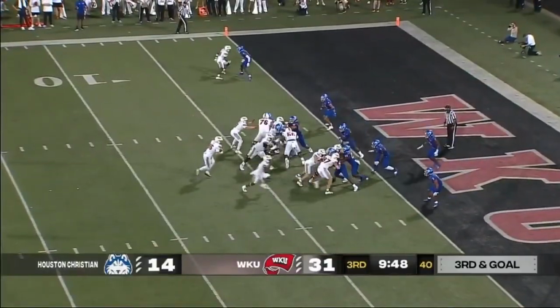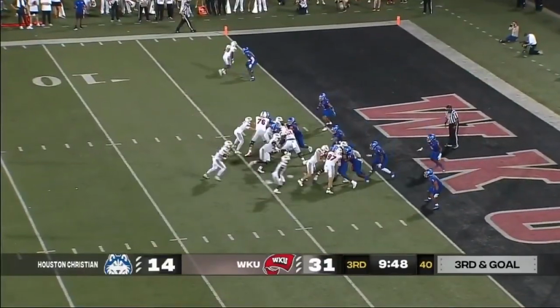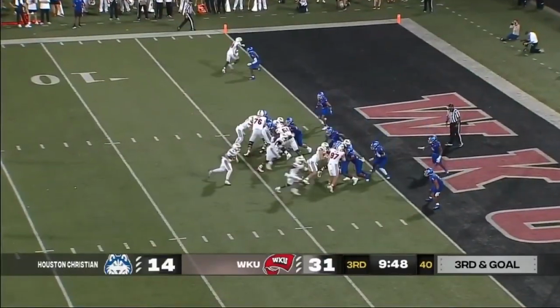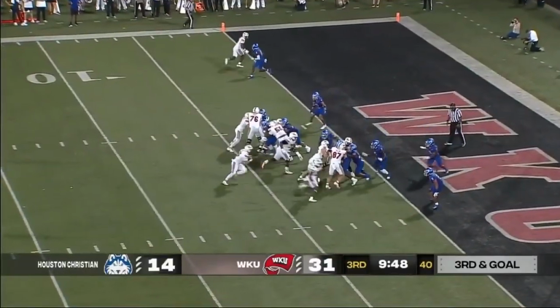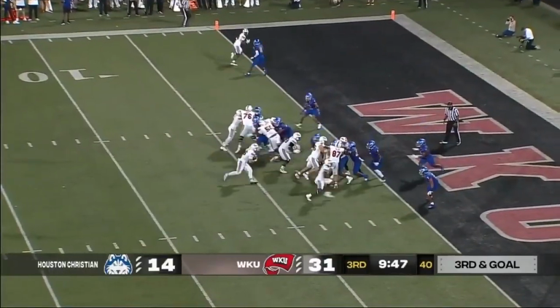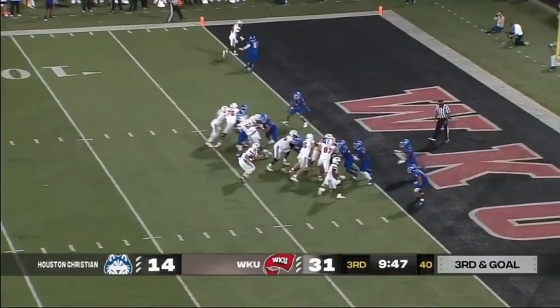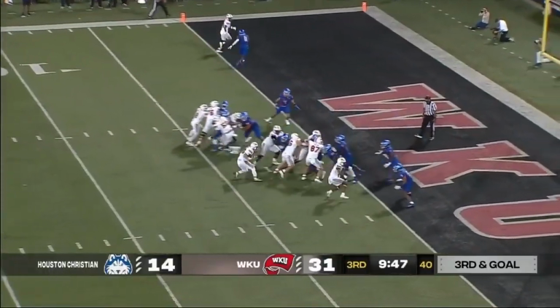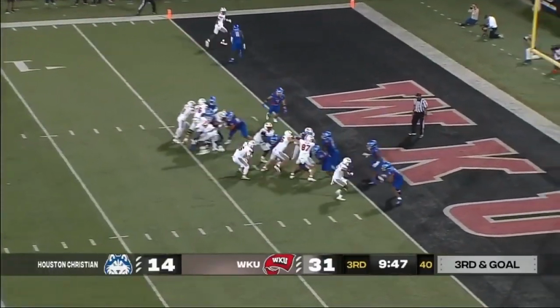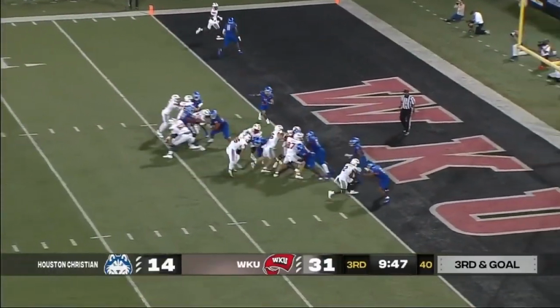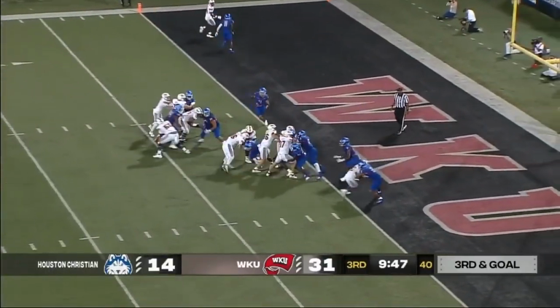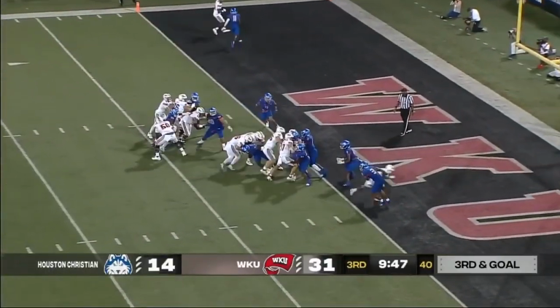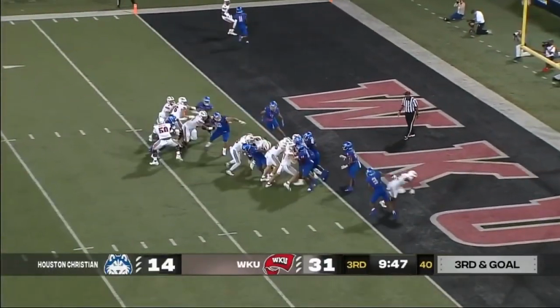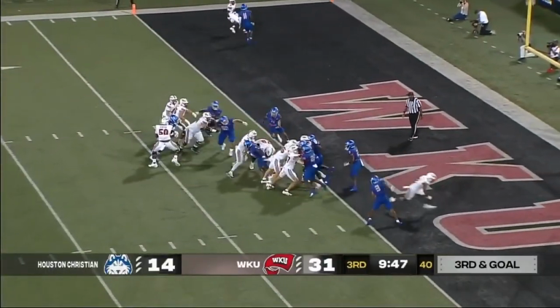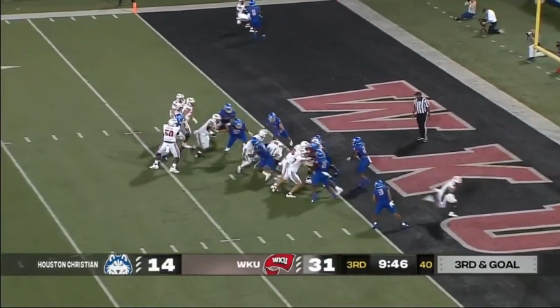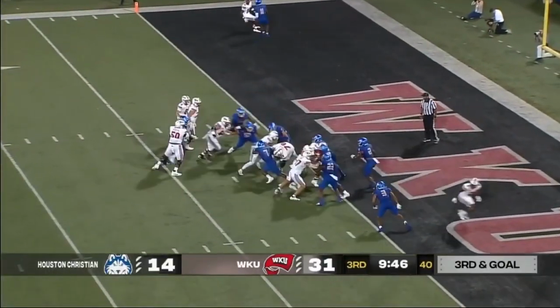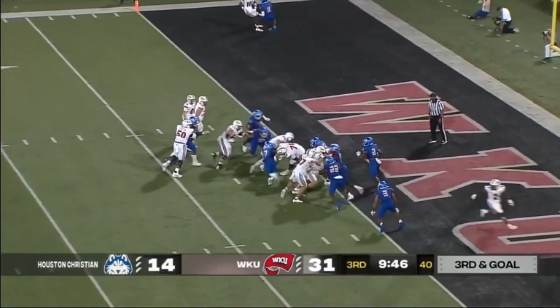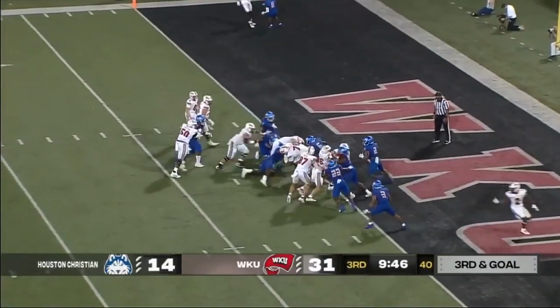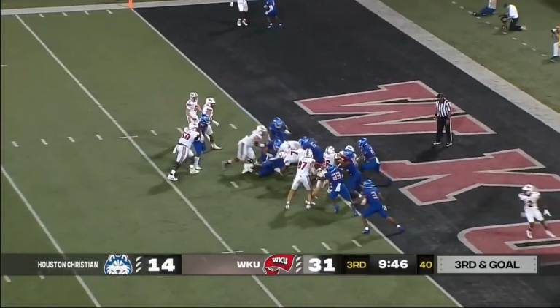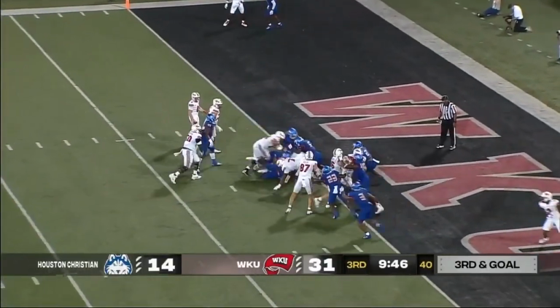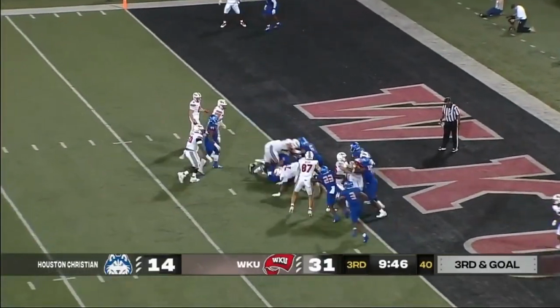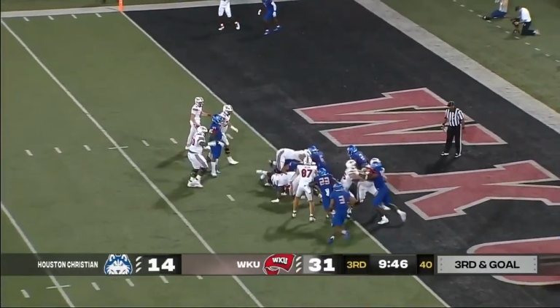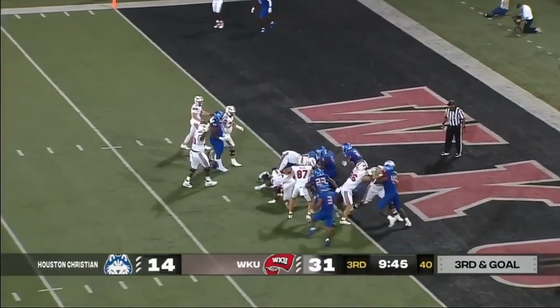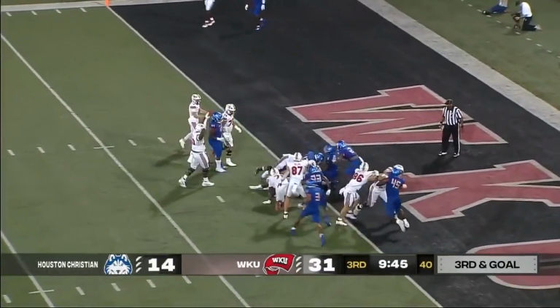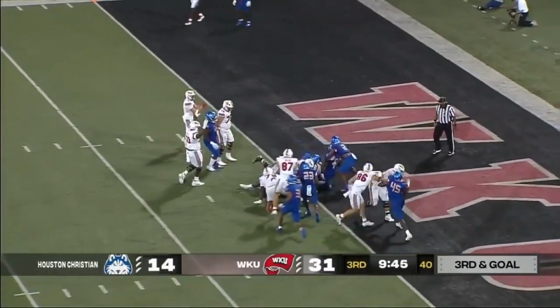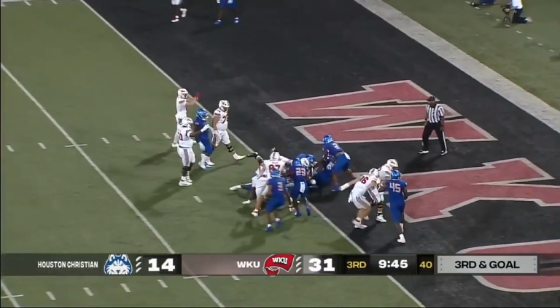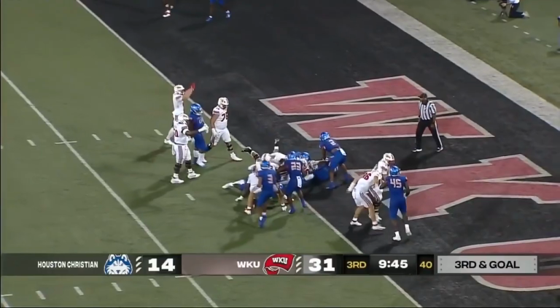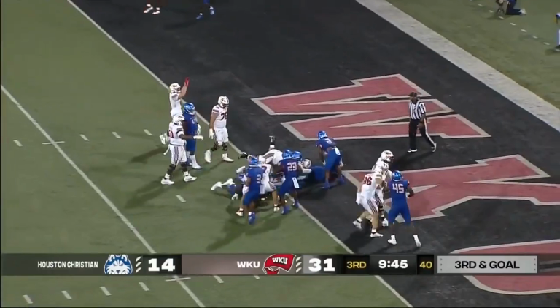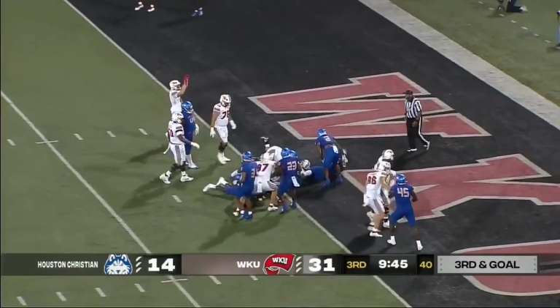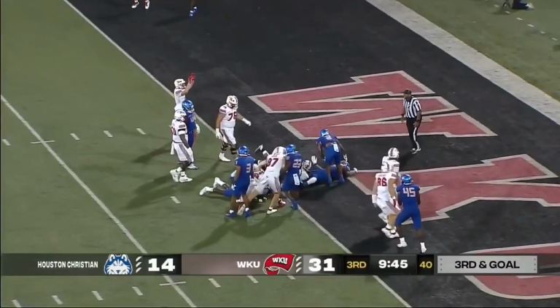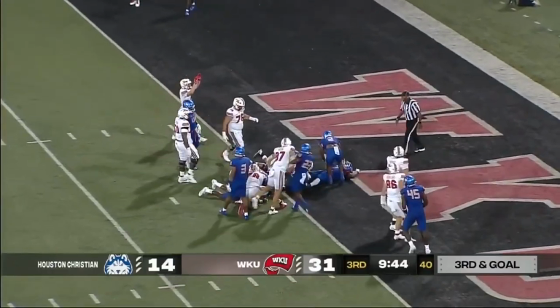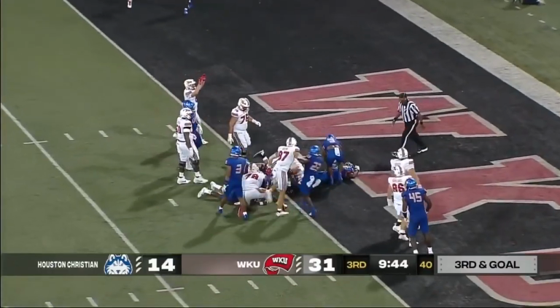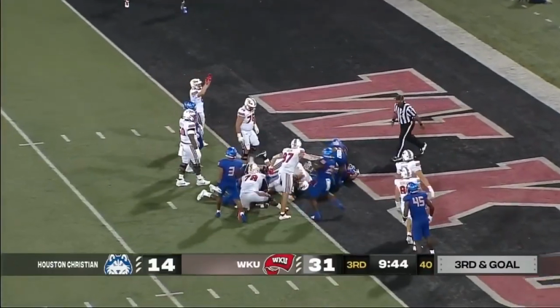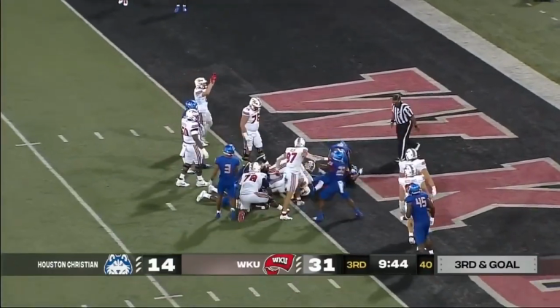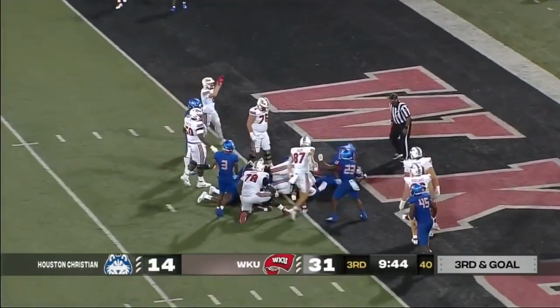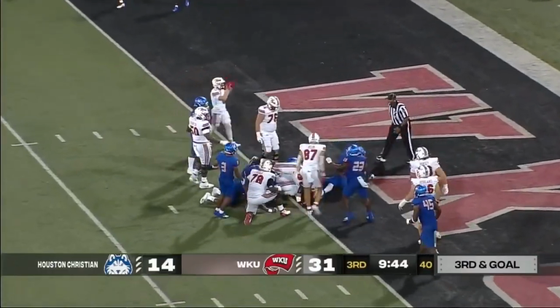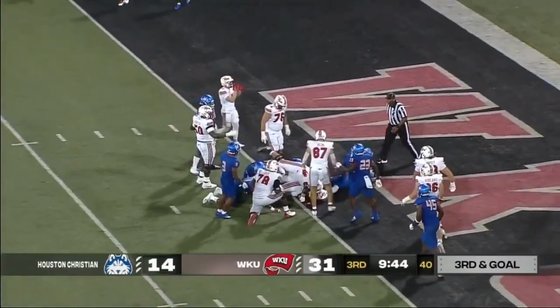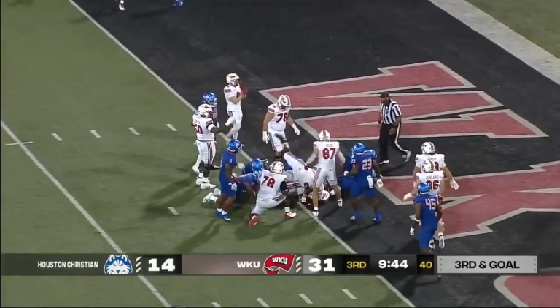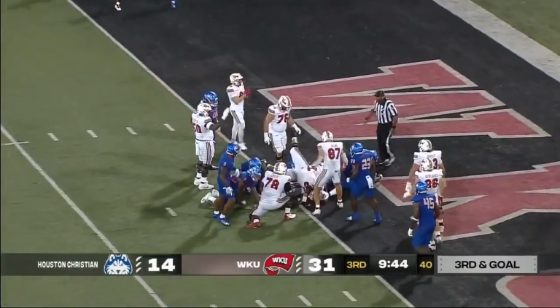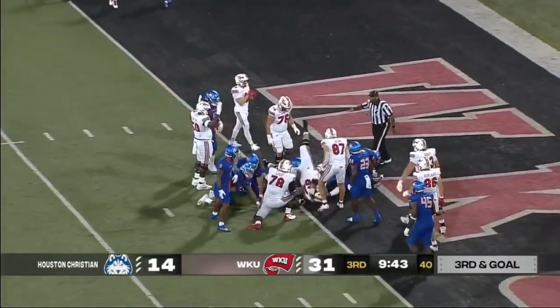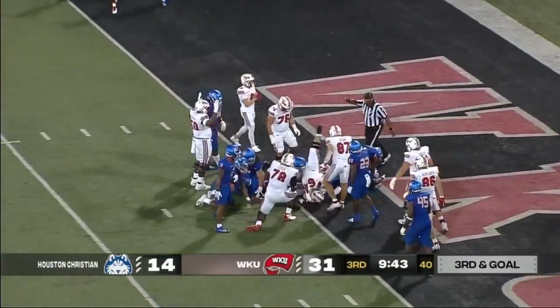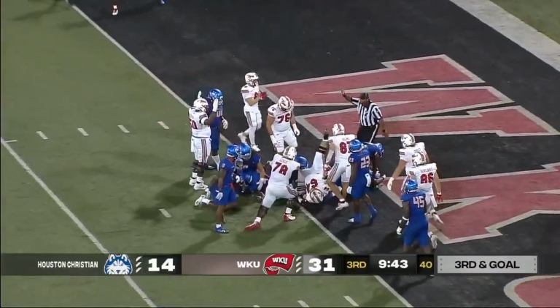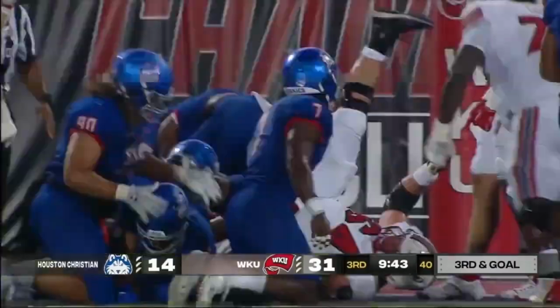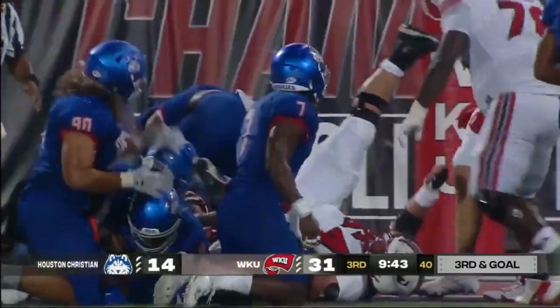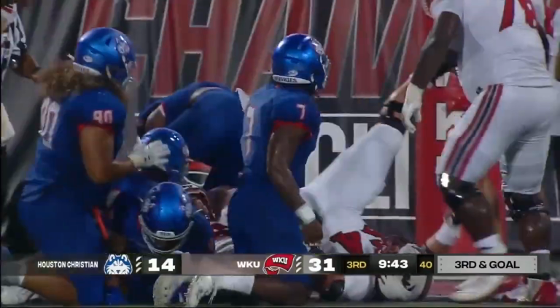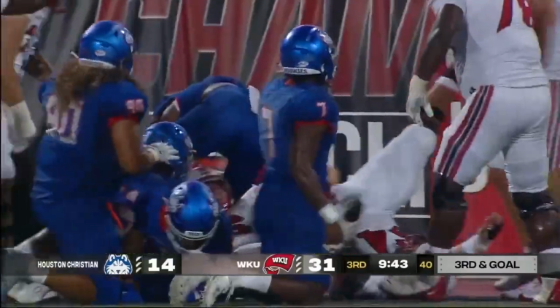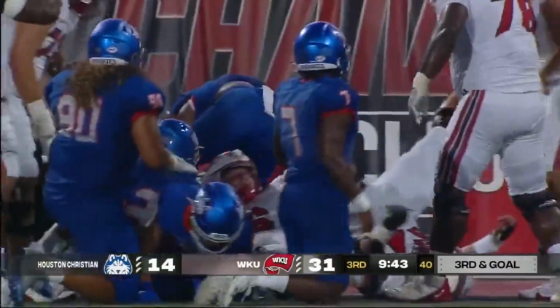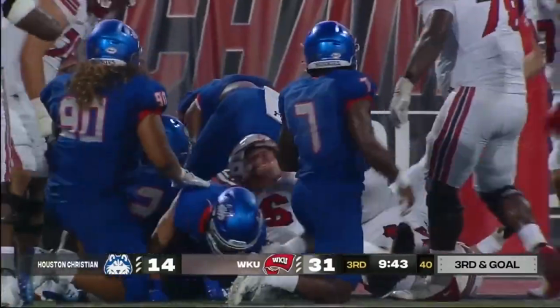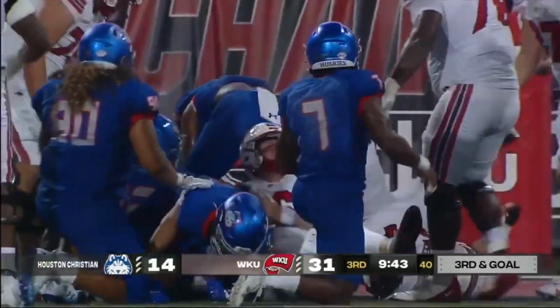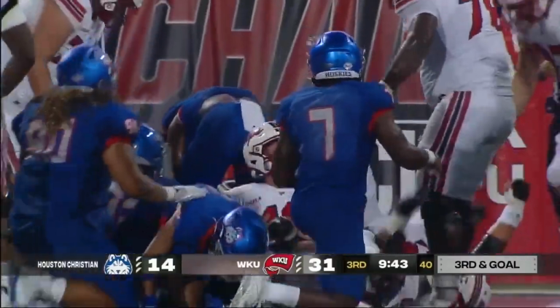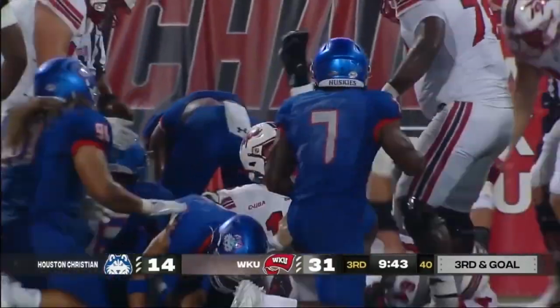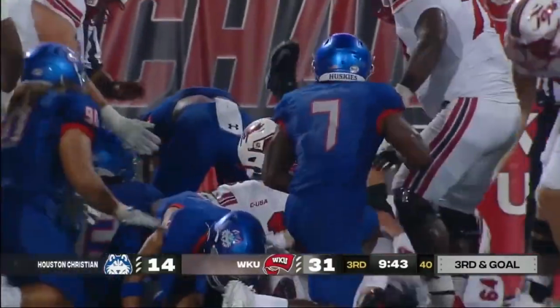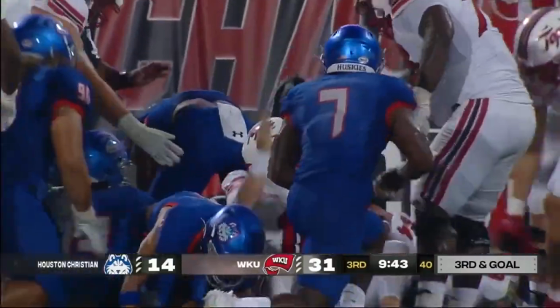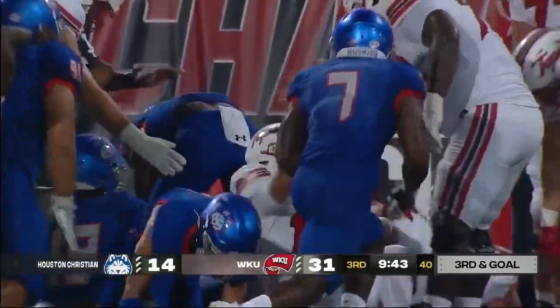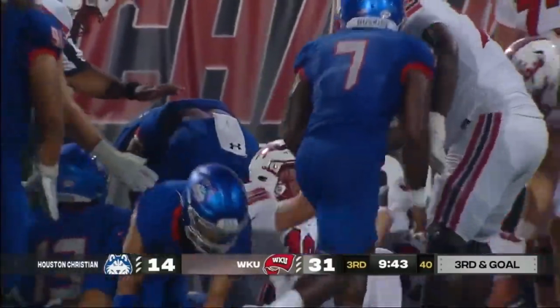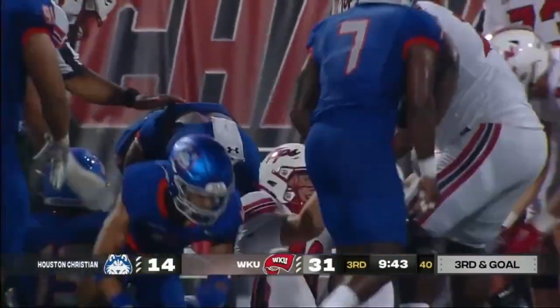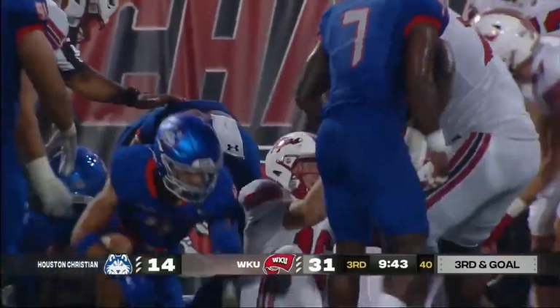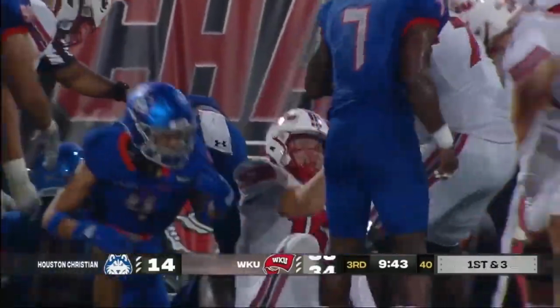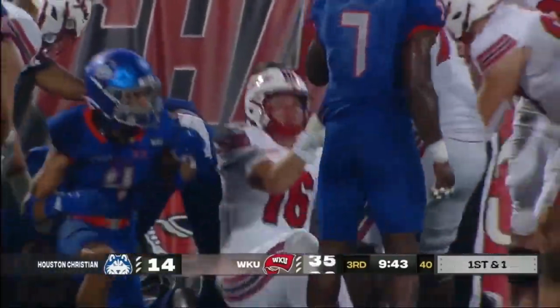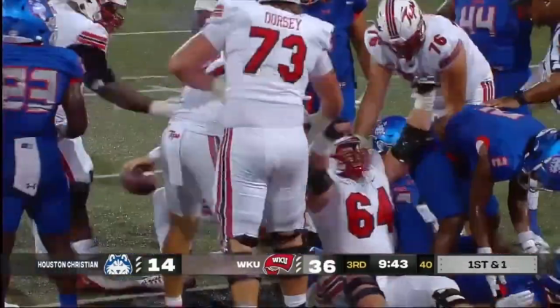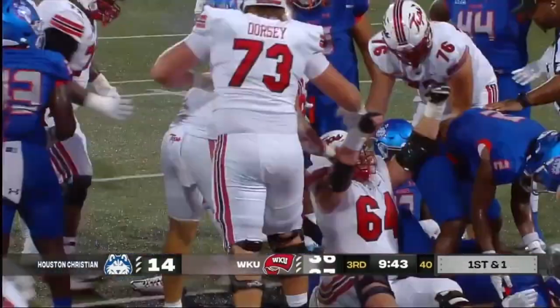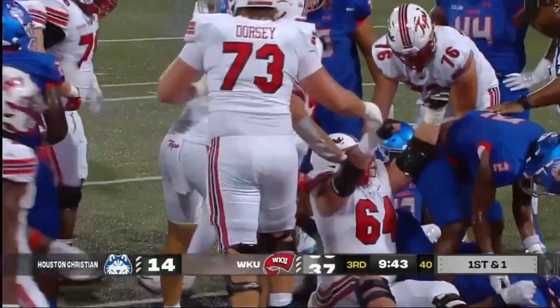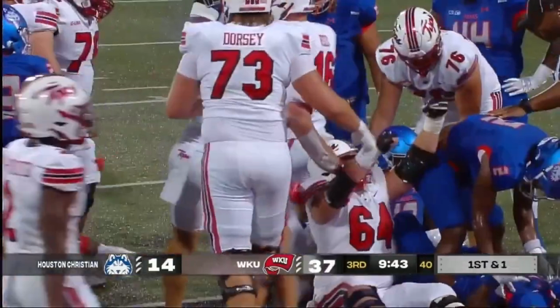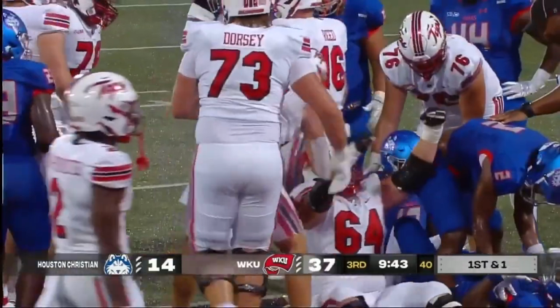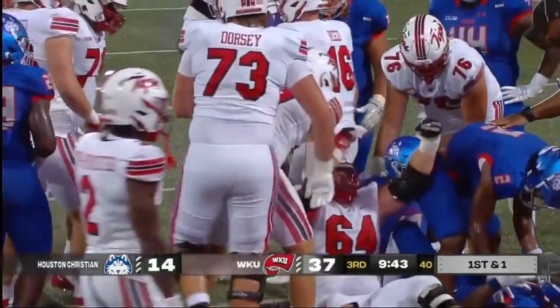Reed's going to keep it, try to find his way through the middle, push to the goal line — did he get in? They're going to say yes — touchdown Western Kentucky!